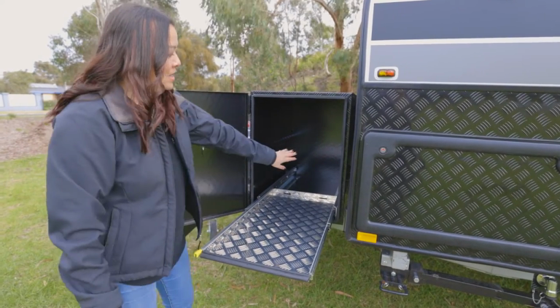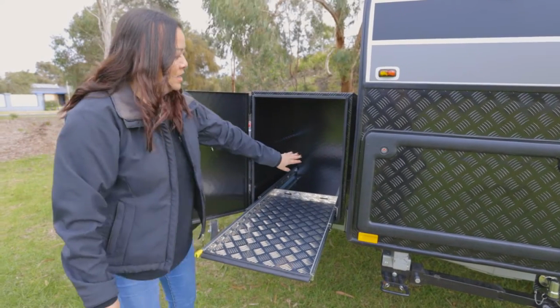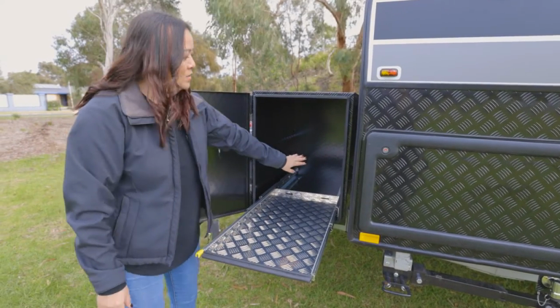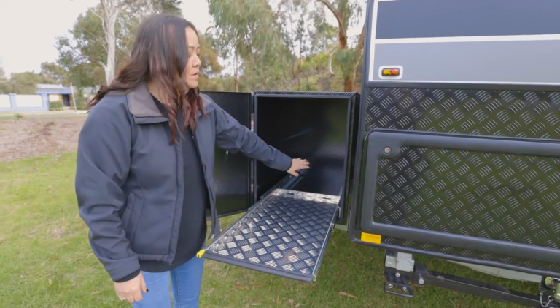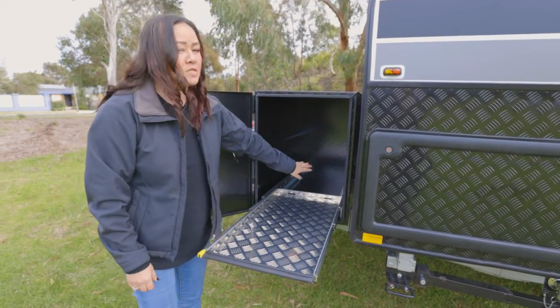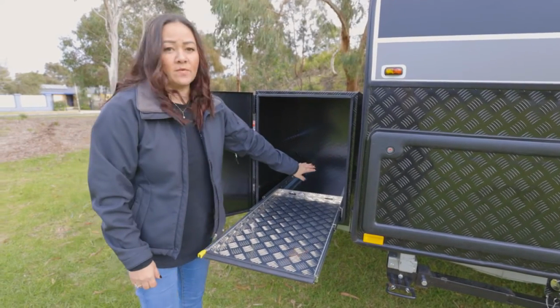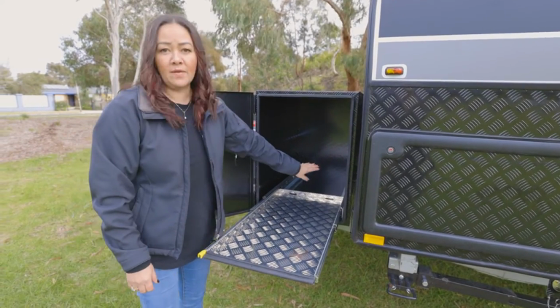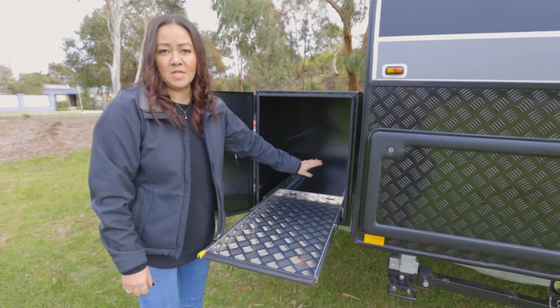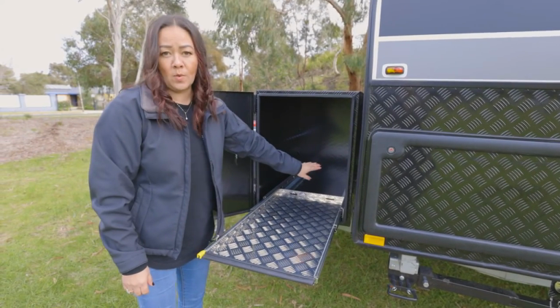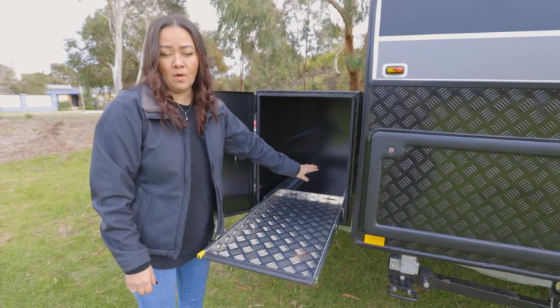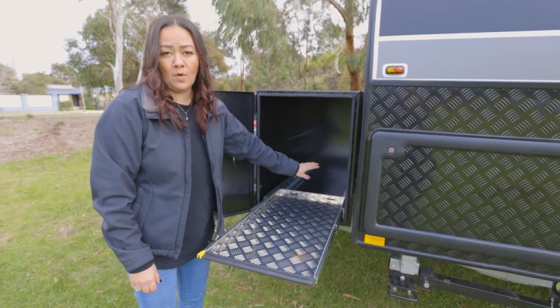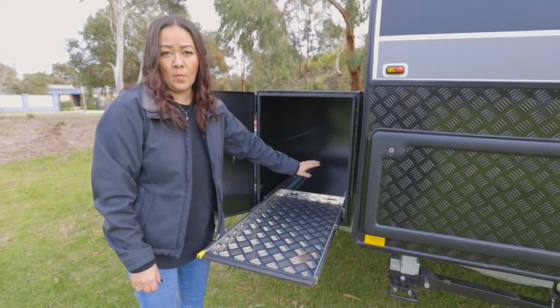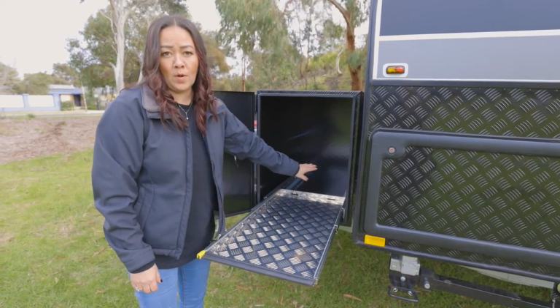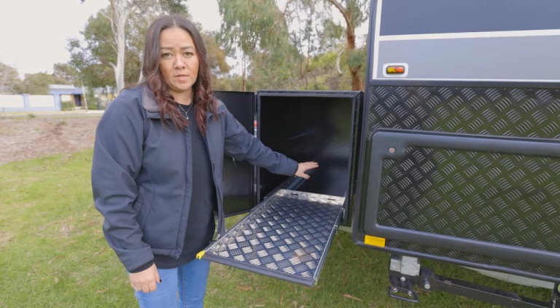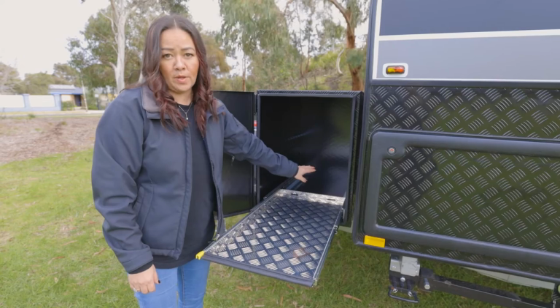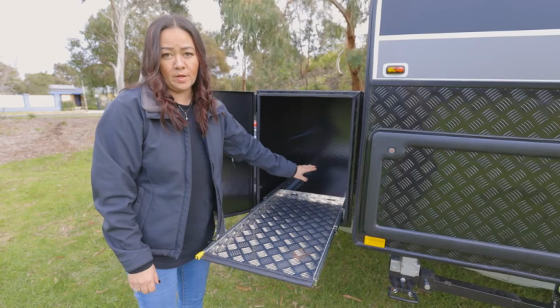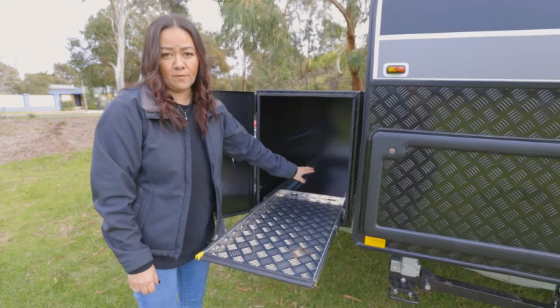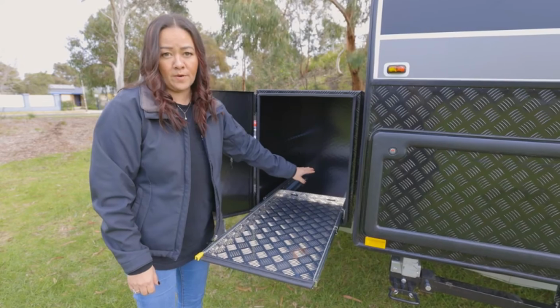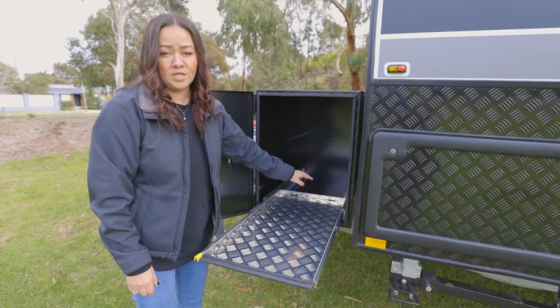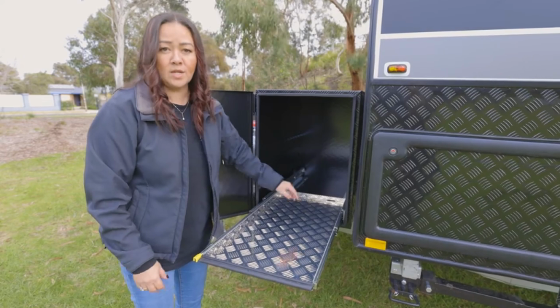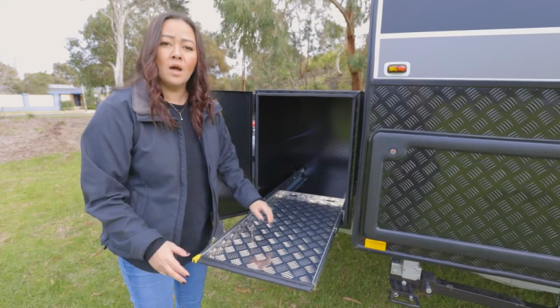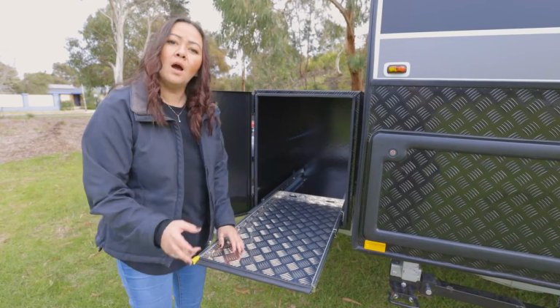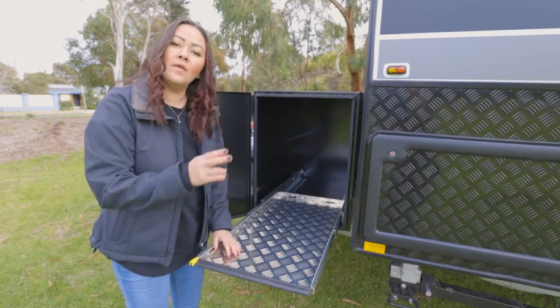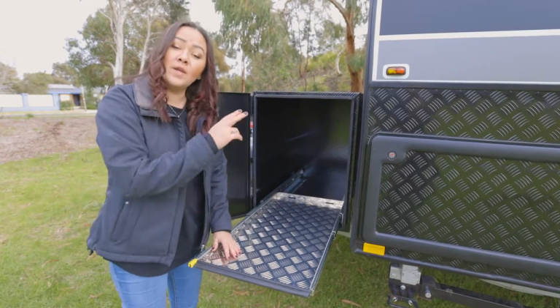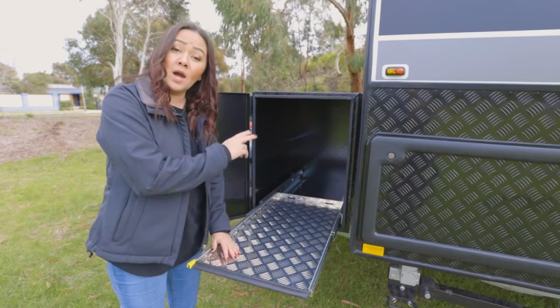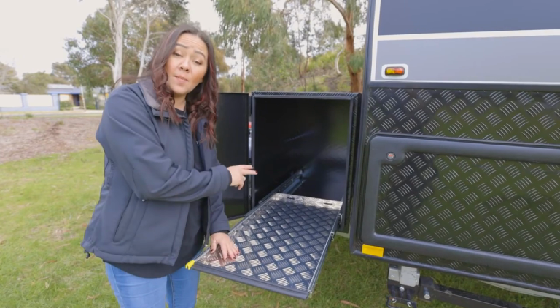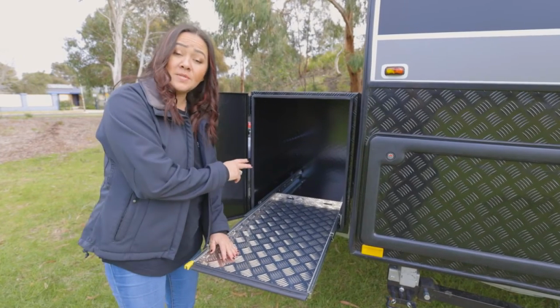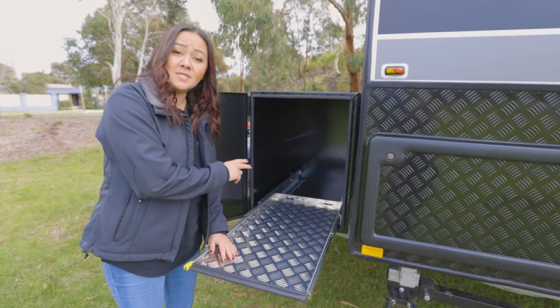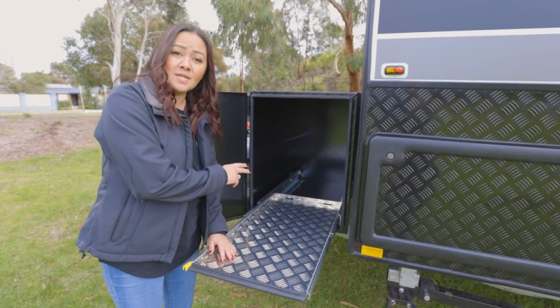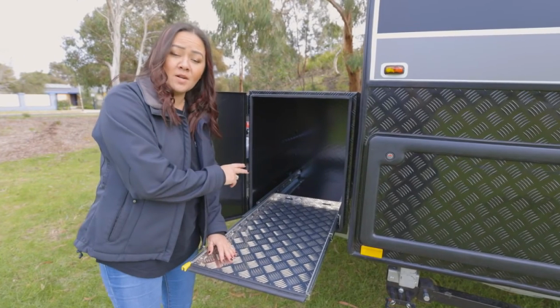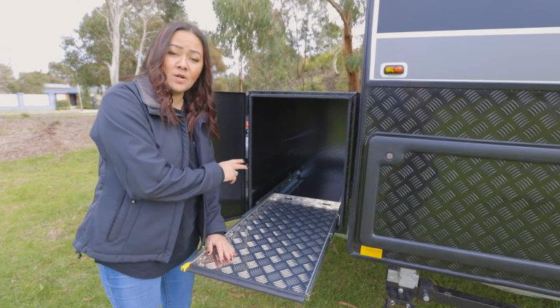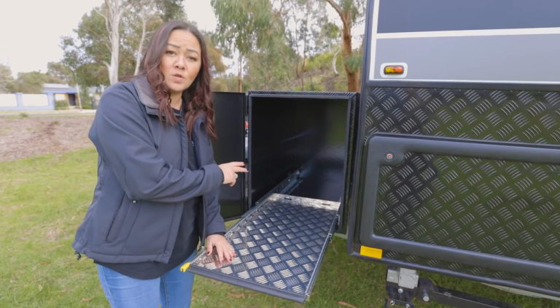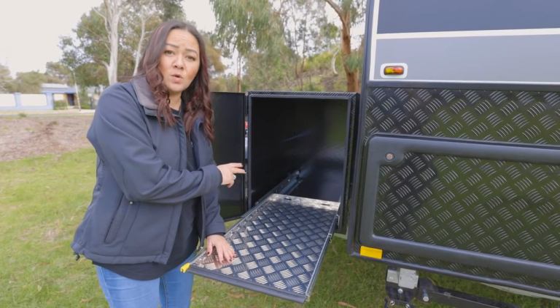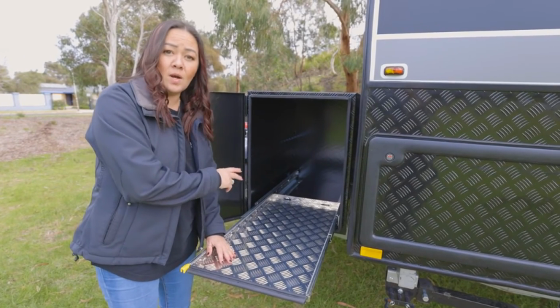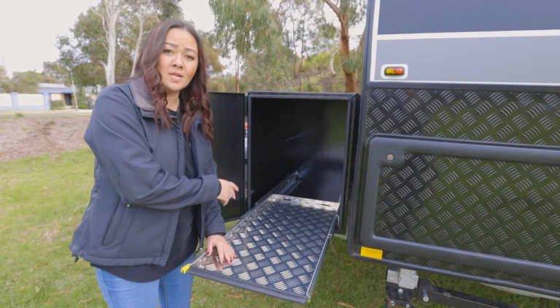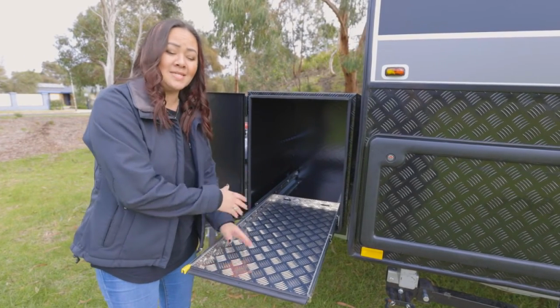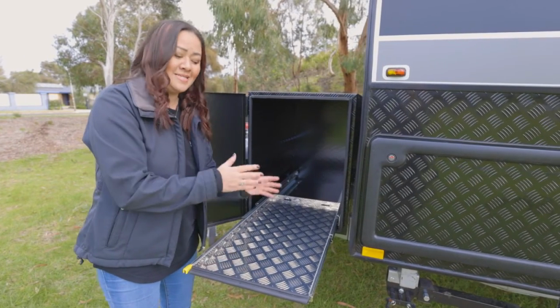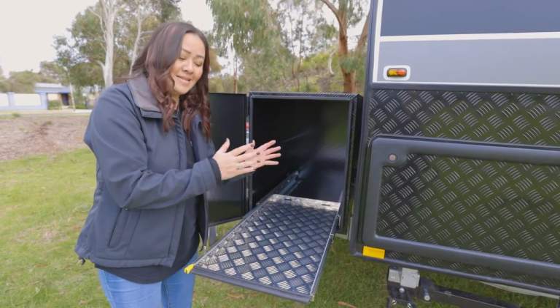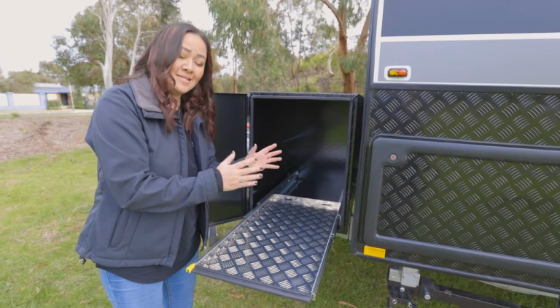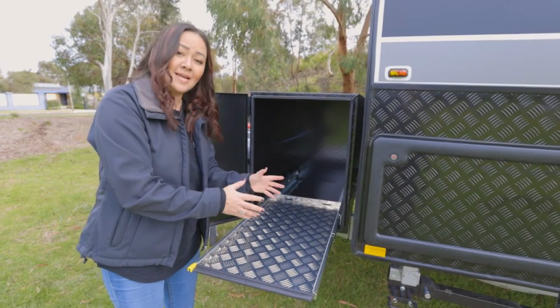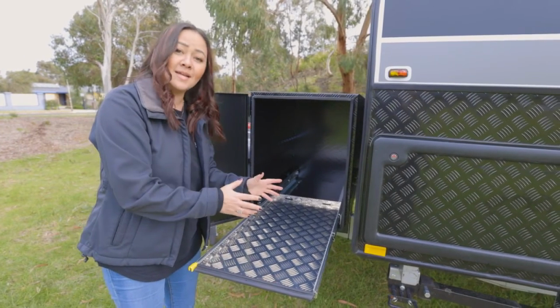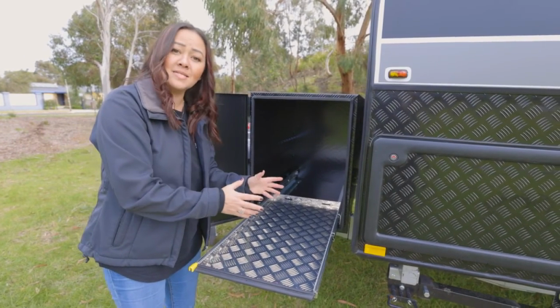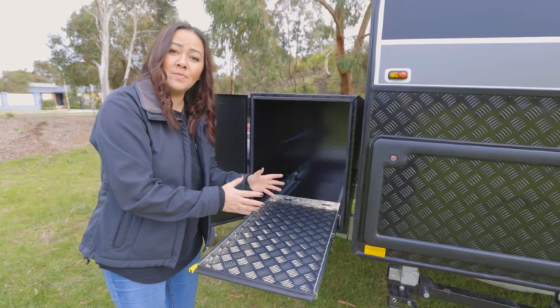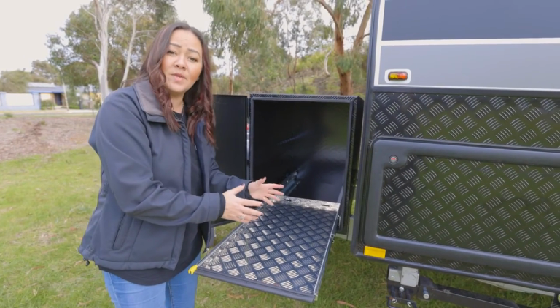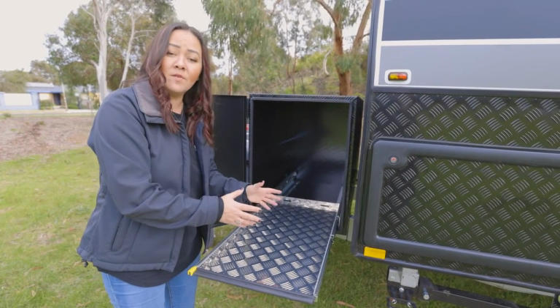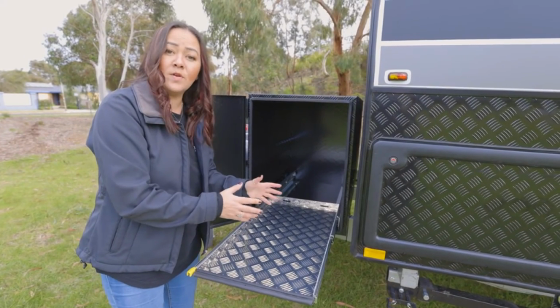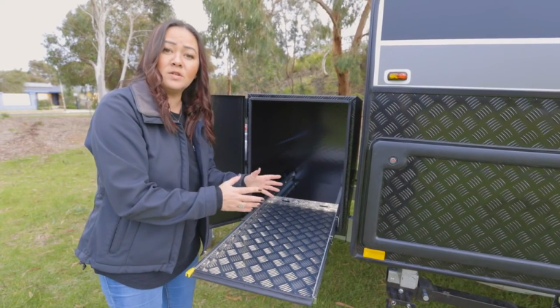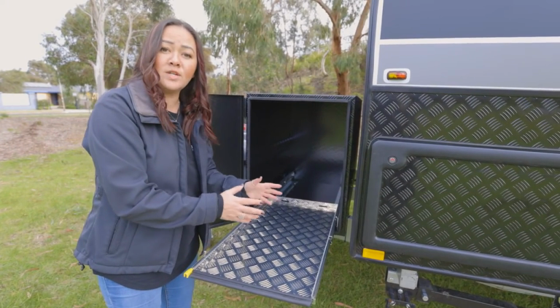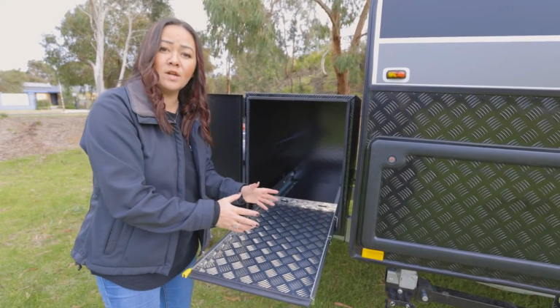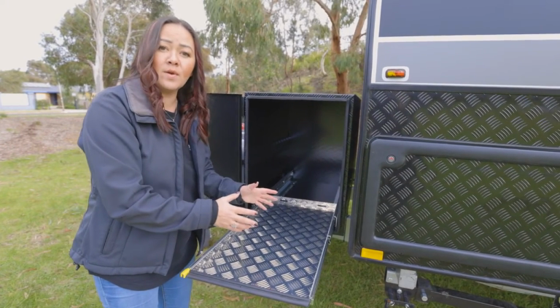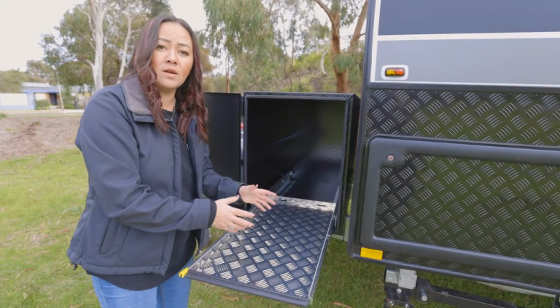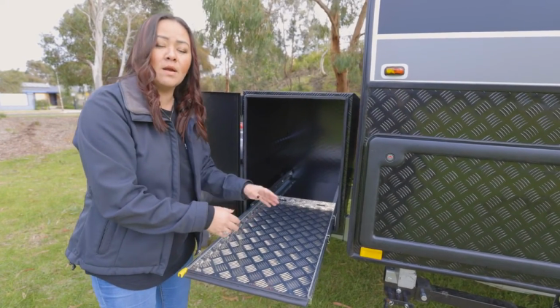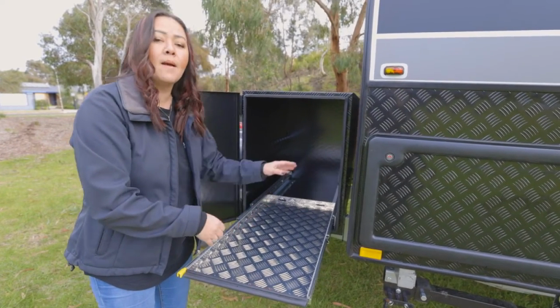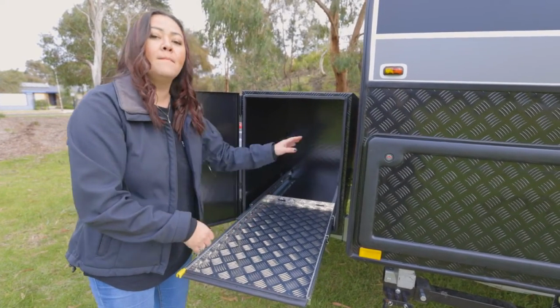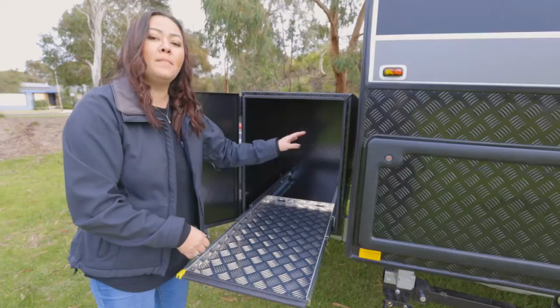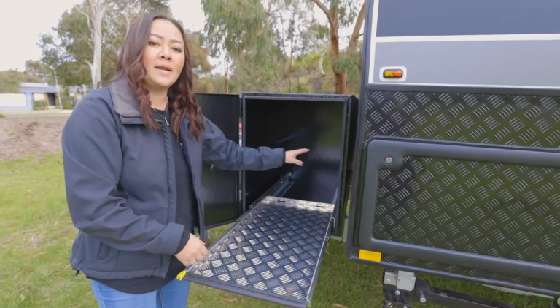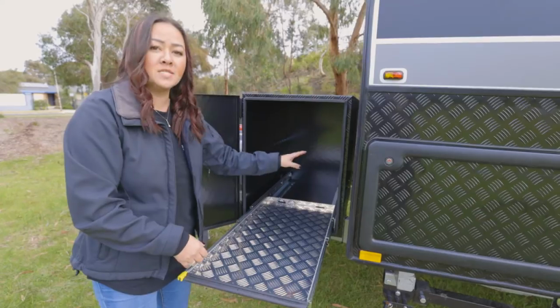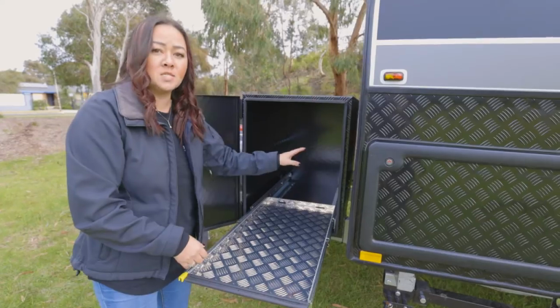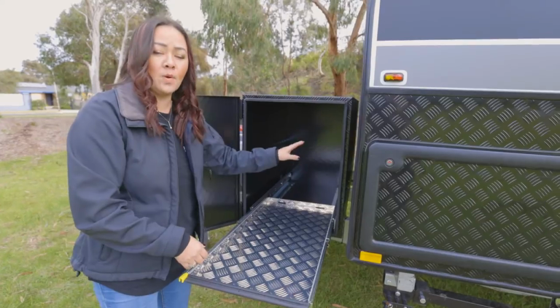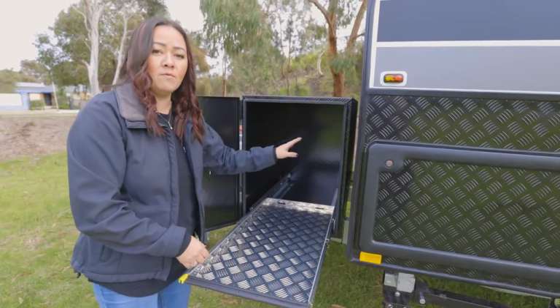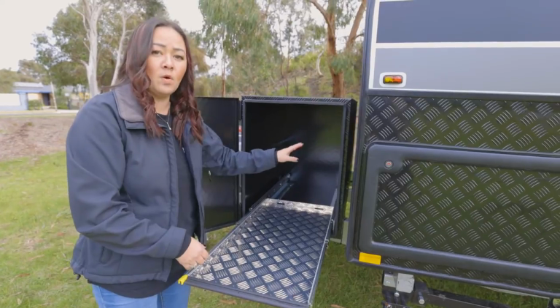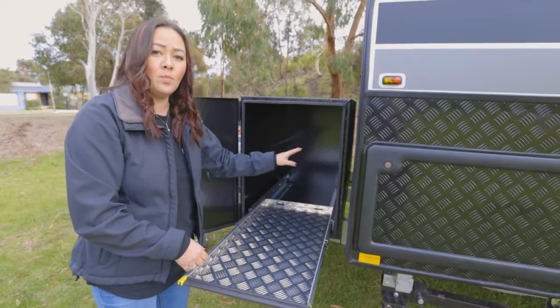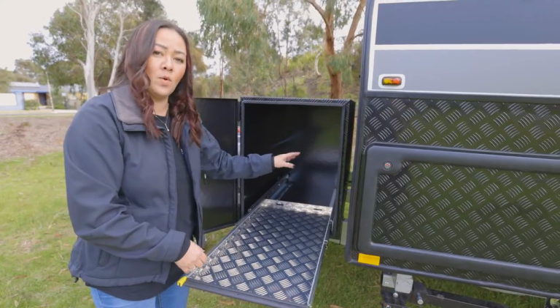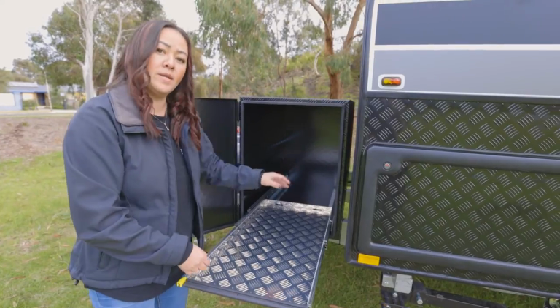You'll notice we've got that 12-volt point to plug your fridge in. On the opposite side of our toolbox, it's the exact same thing for your generator, minus the 12-volt point.